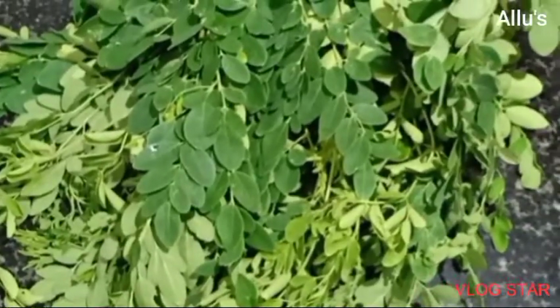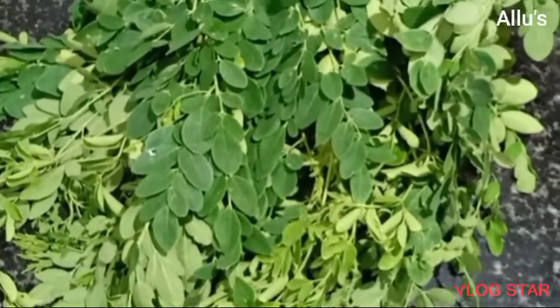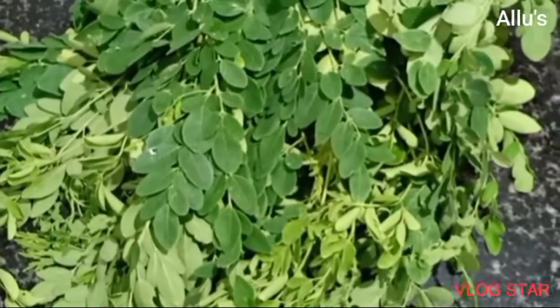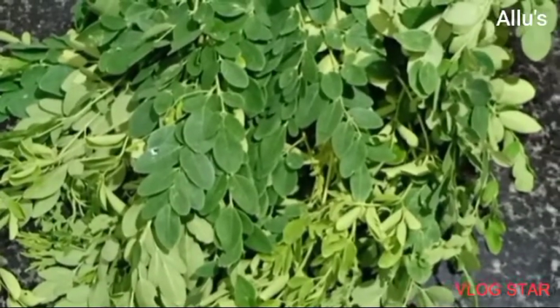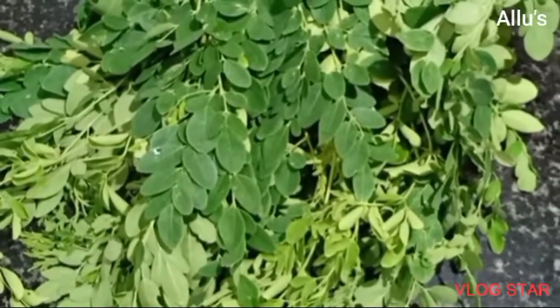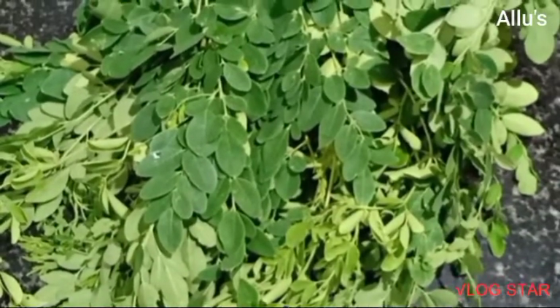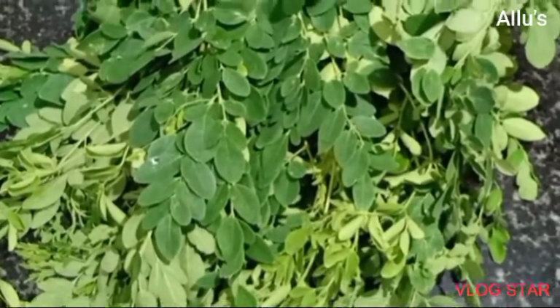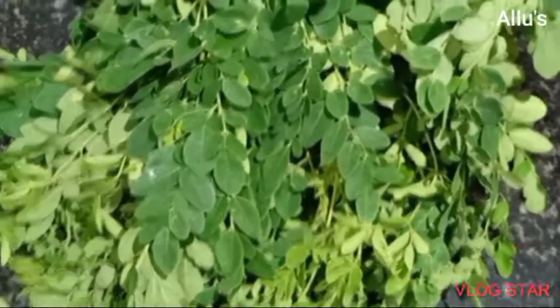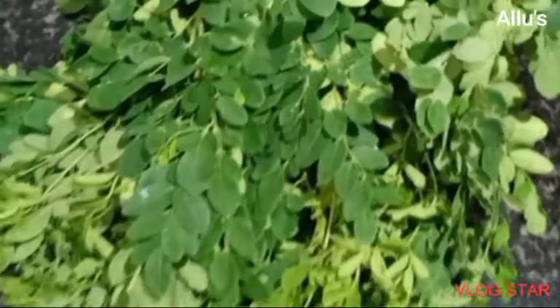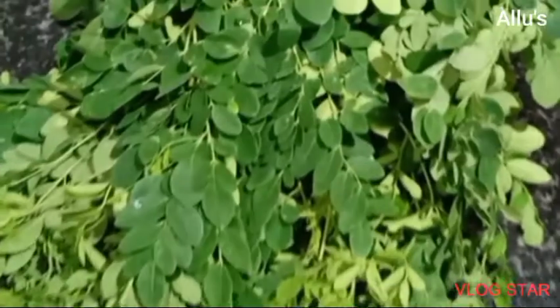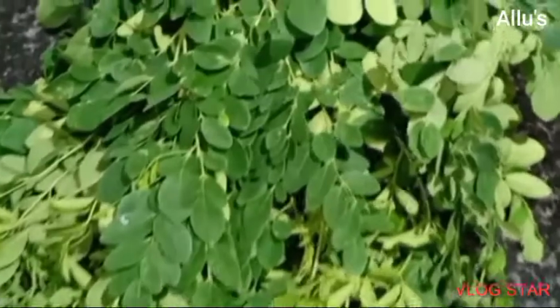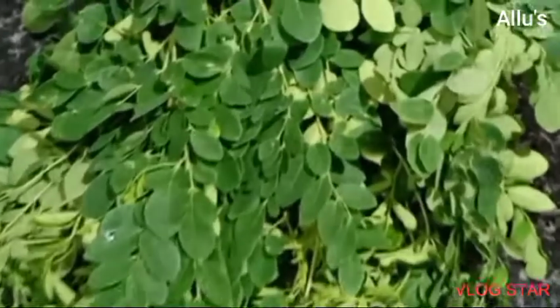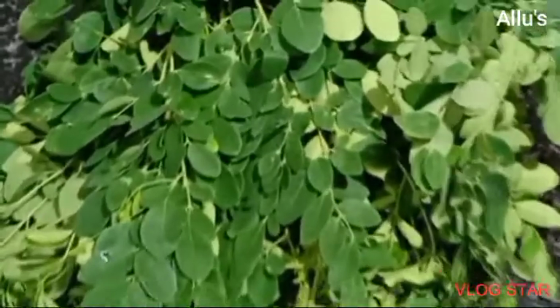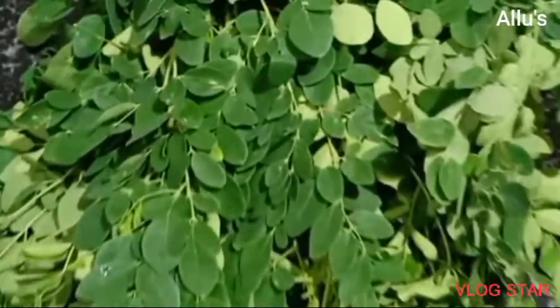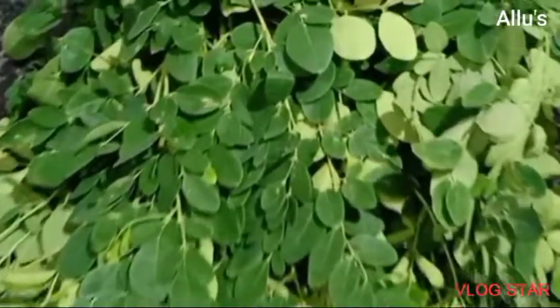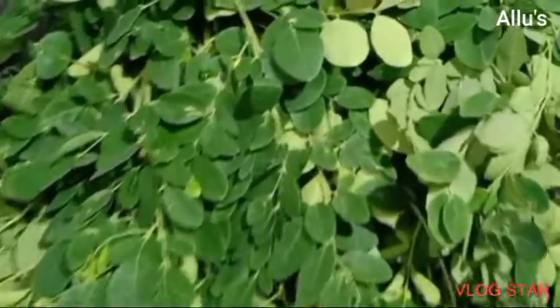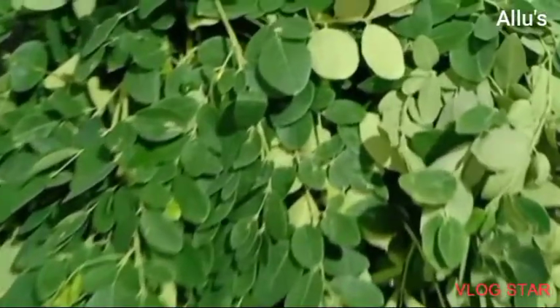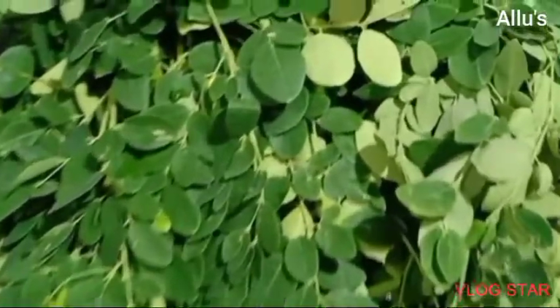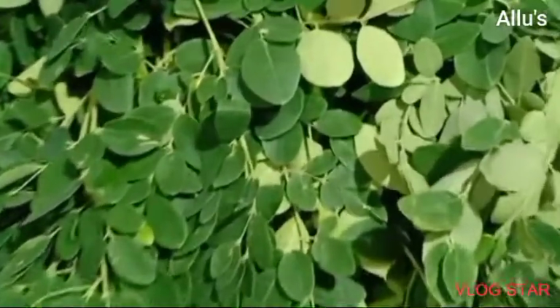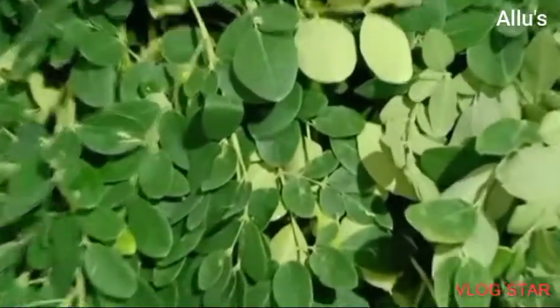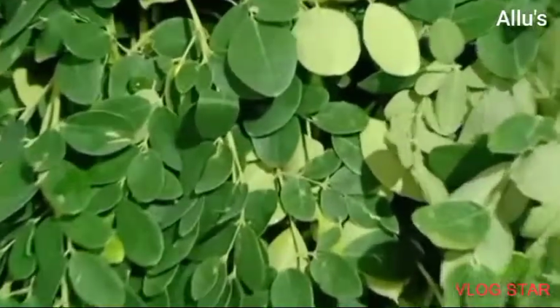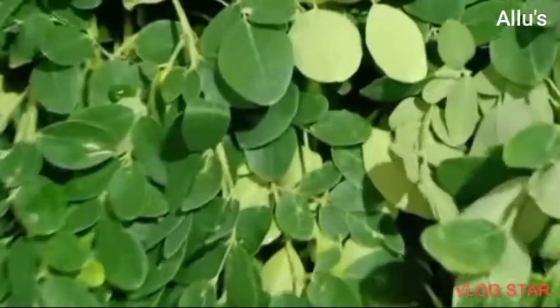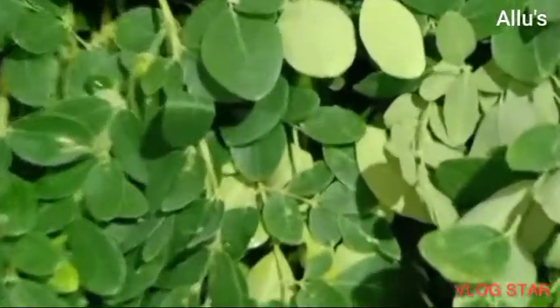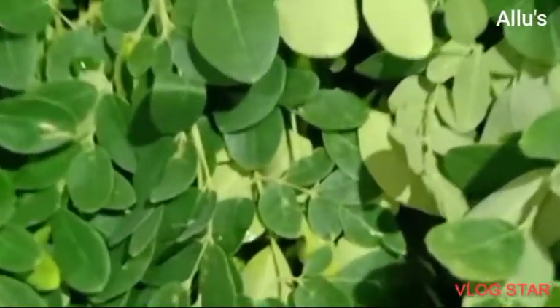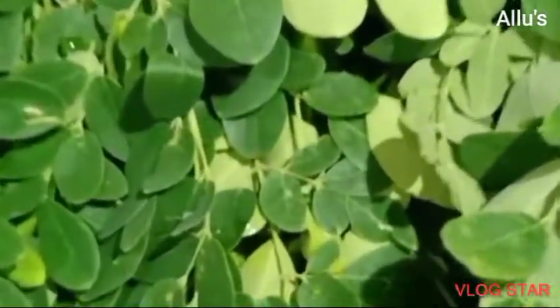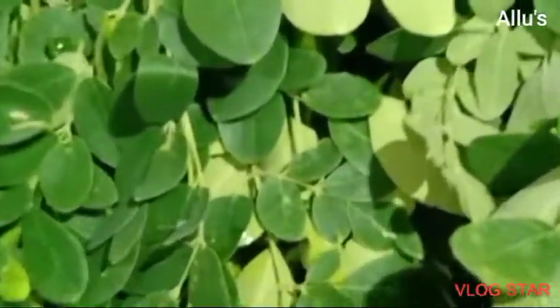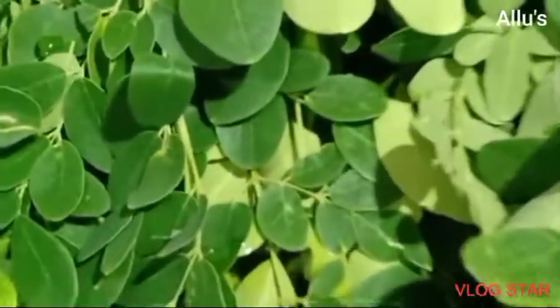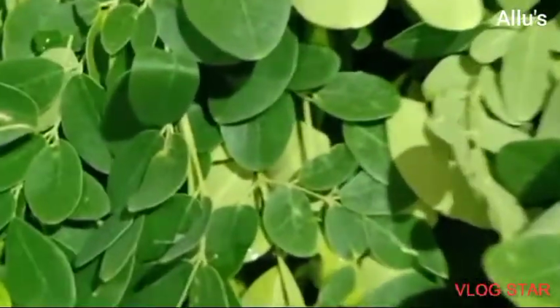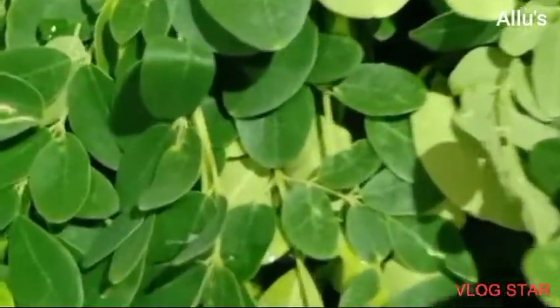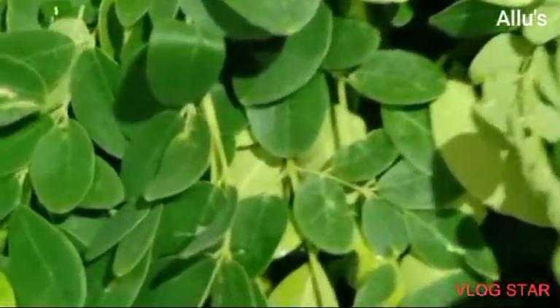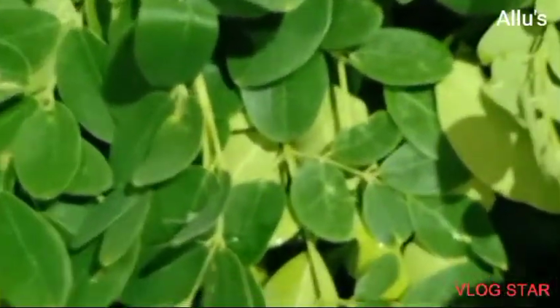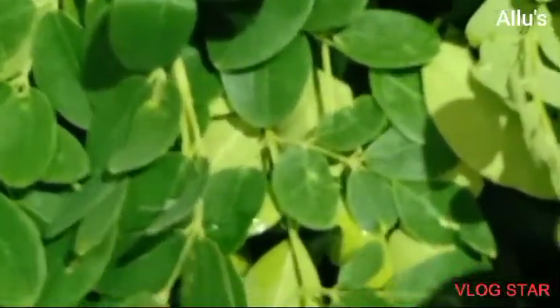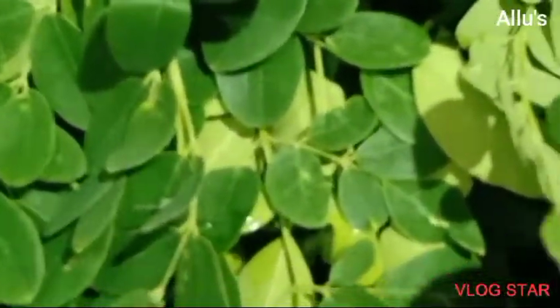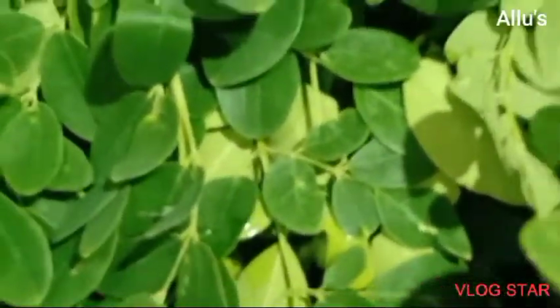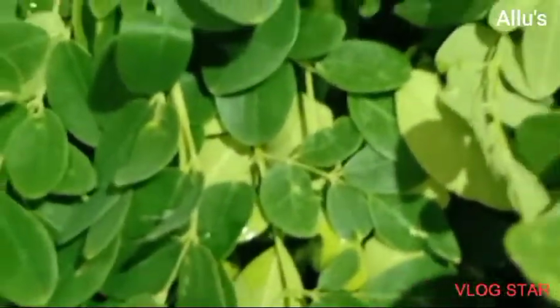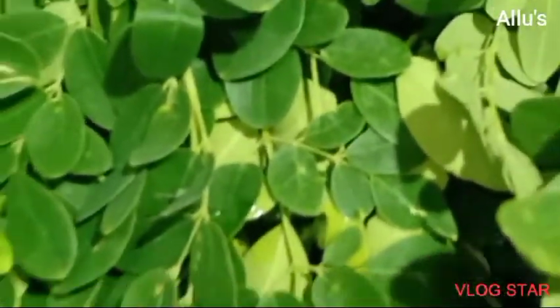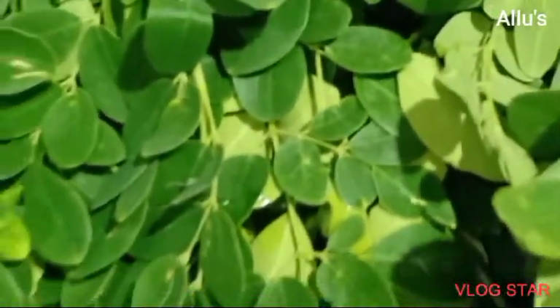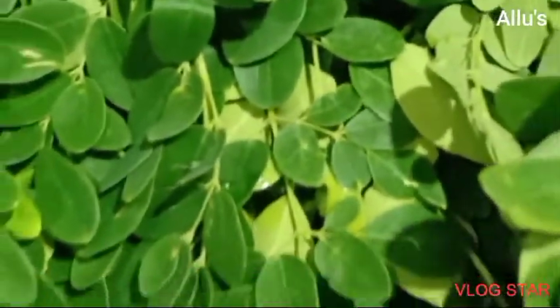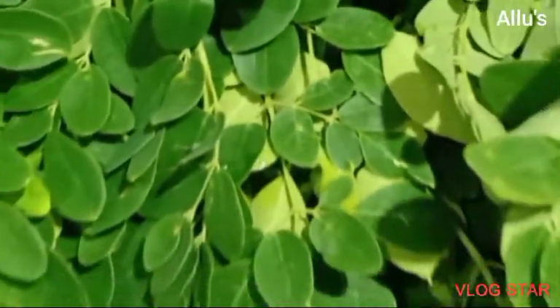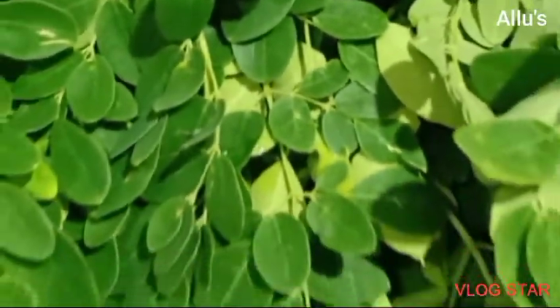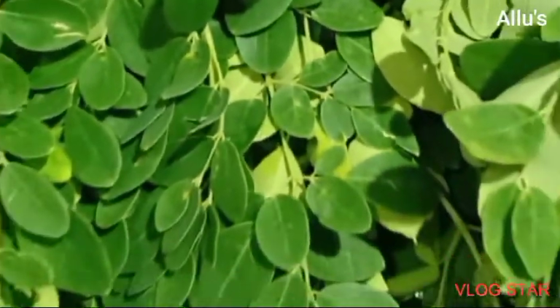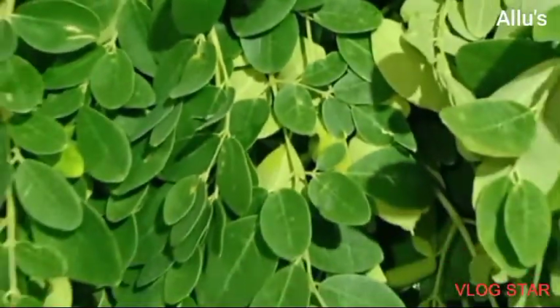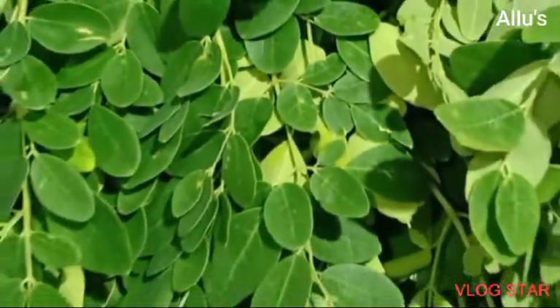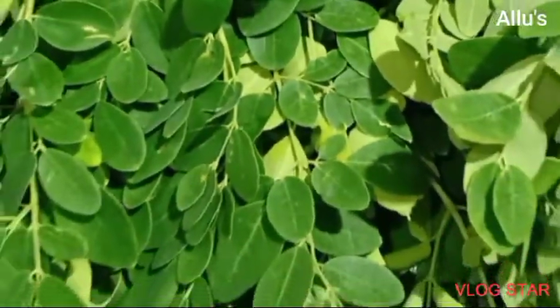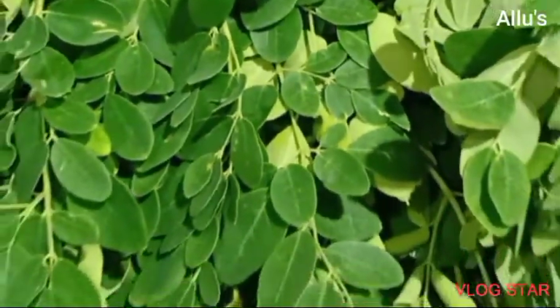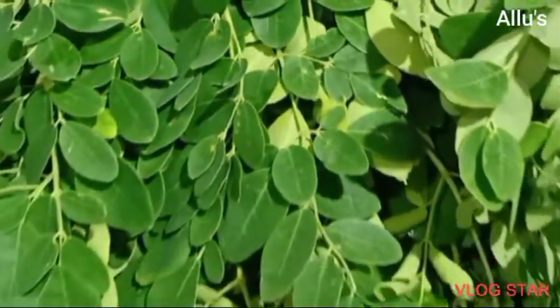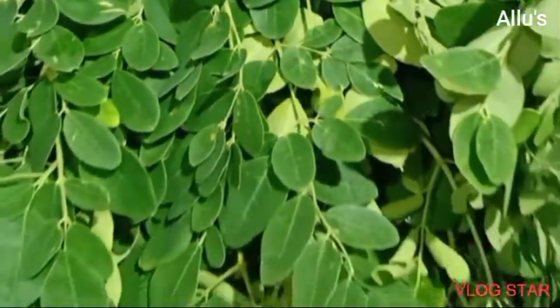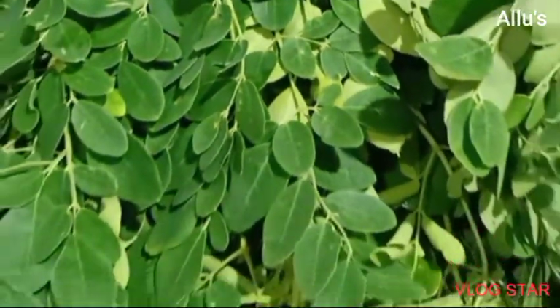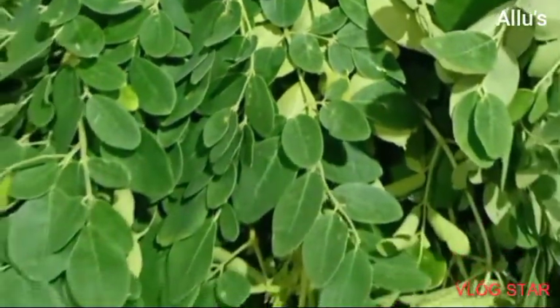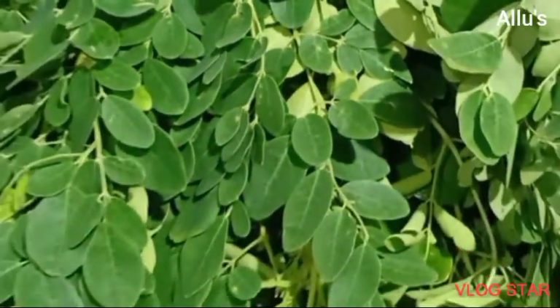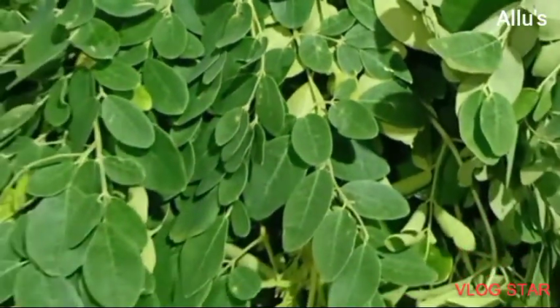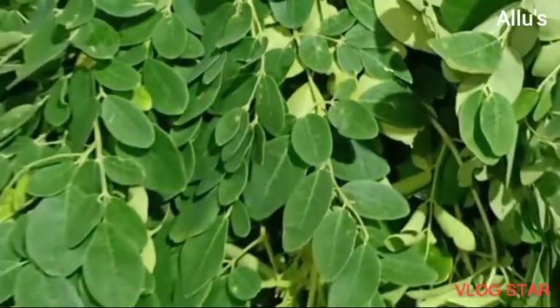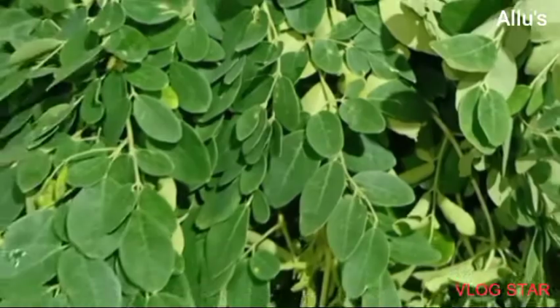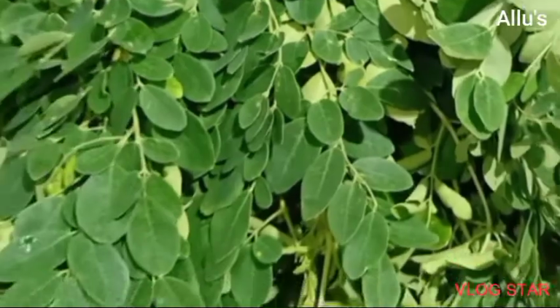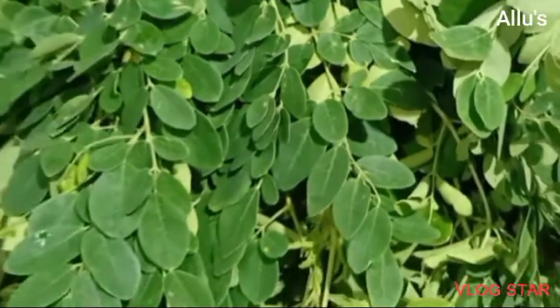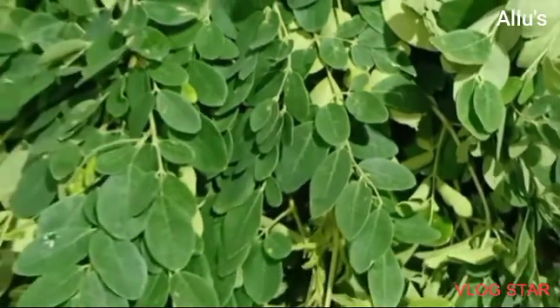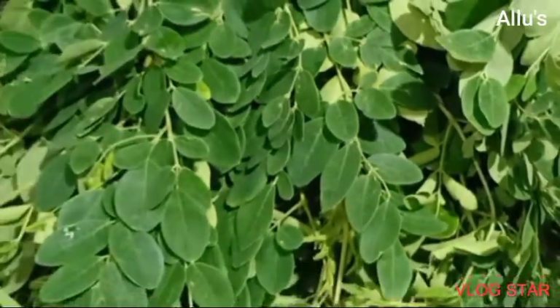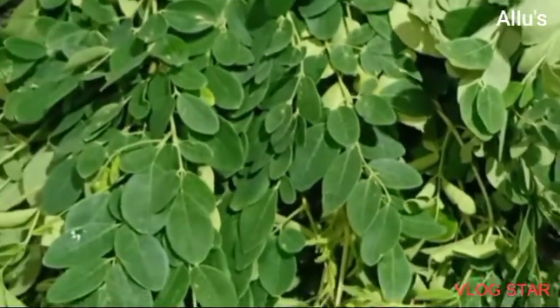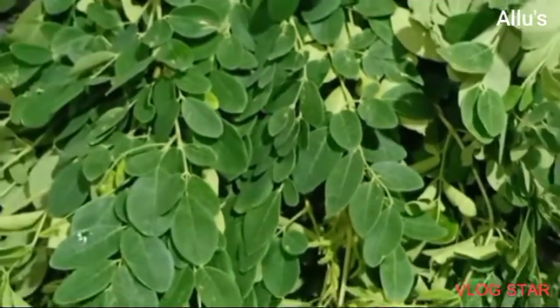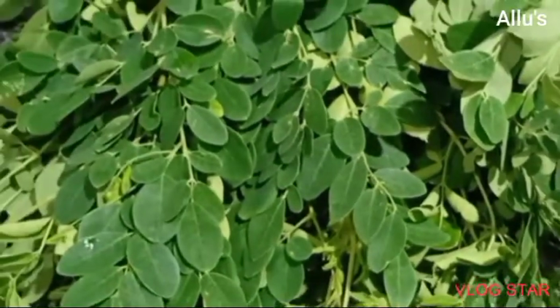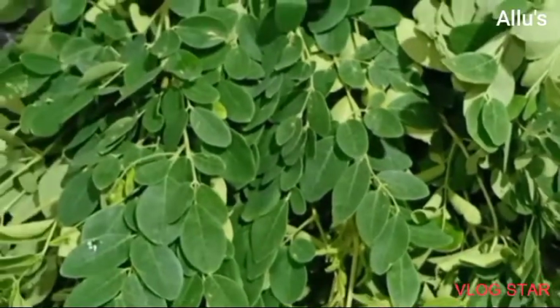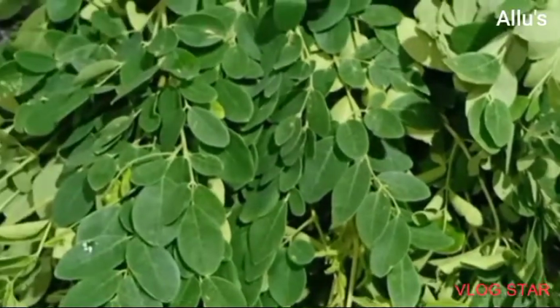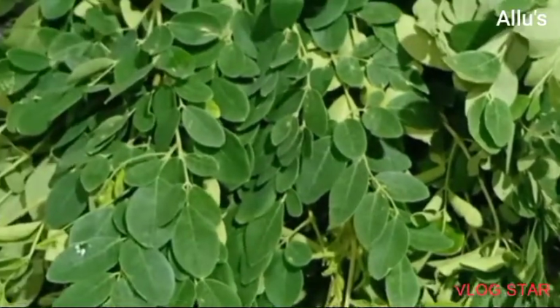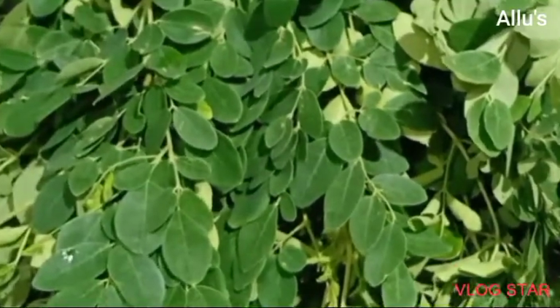For today's lunch, I am going to prepare a drumstick leaf pulao as well as a special chicken fry.